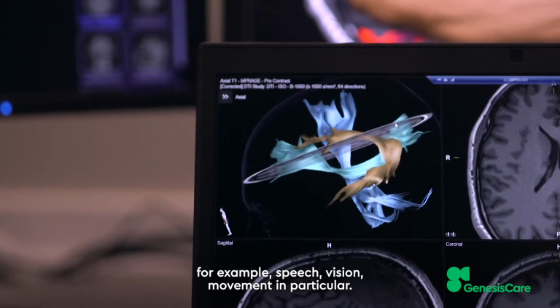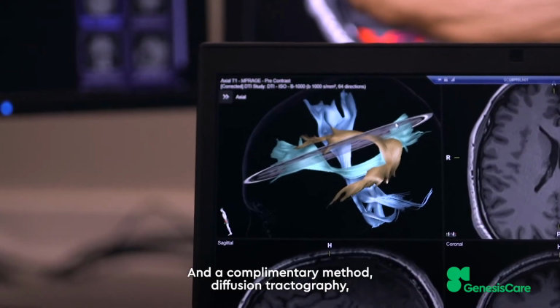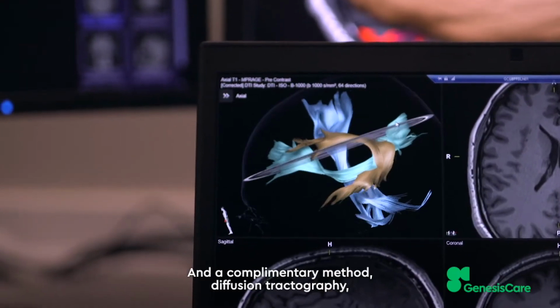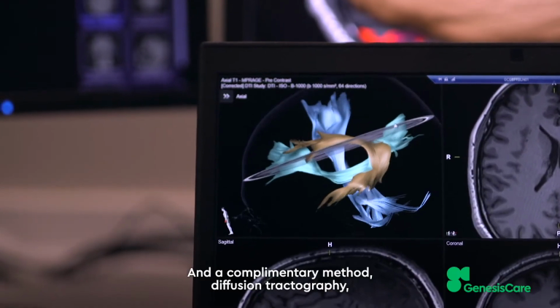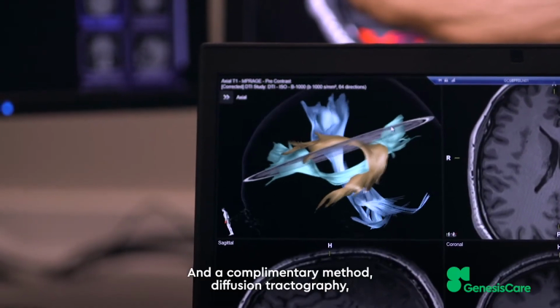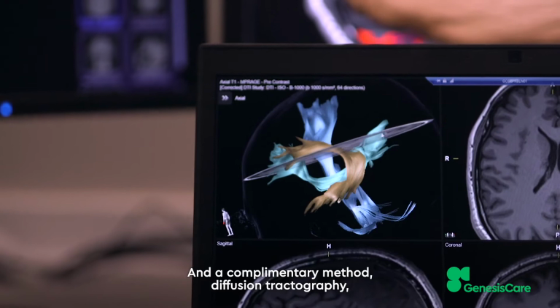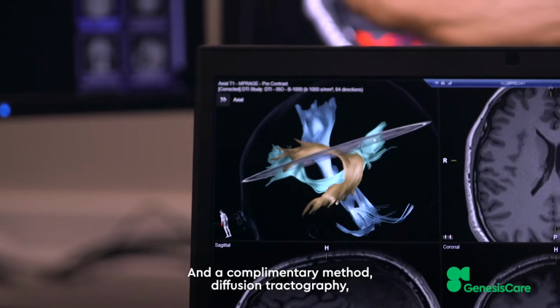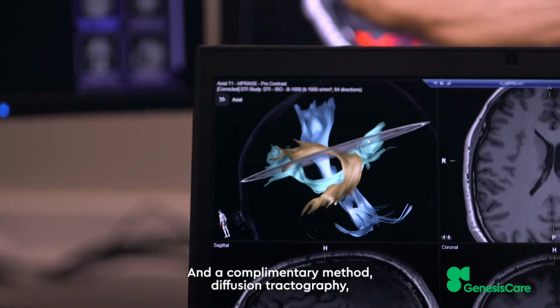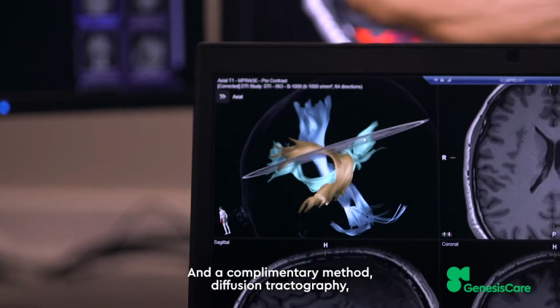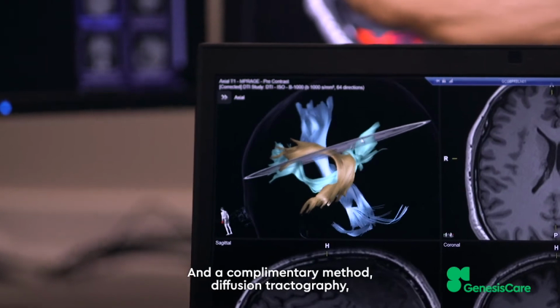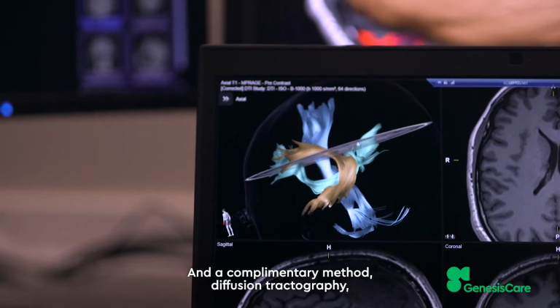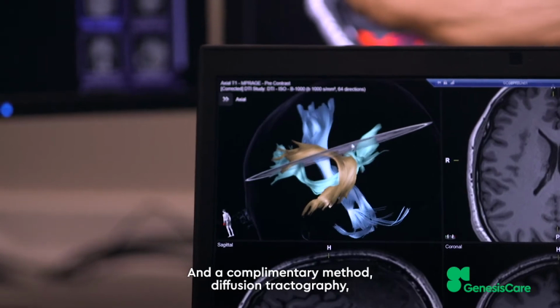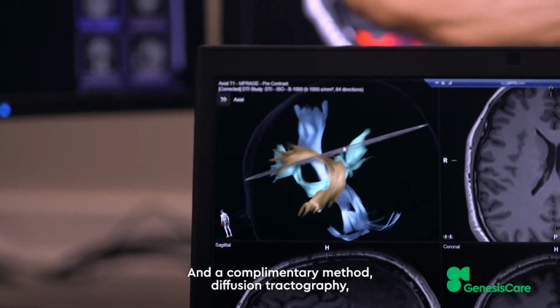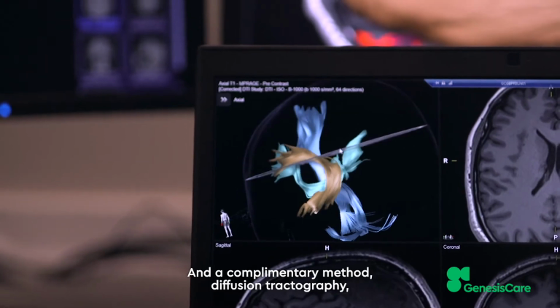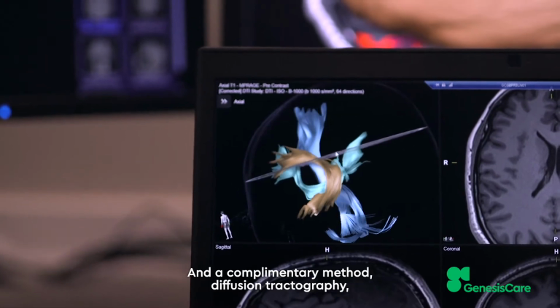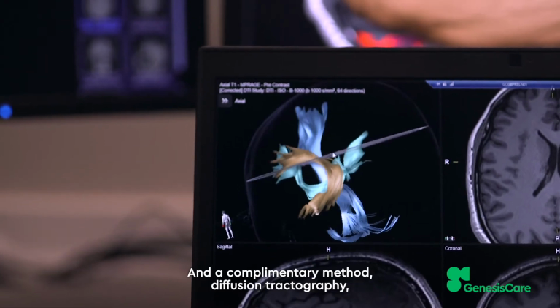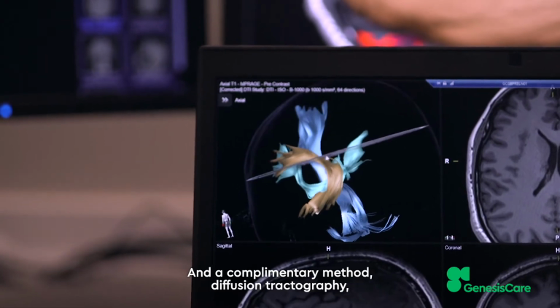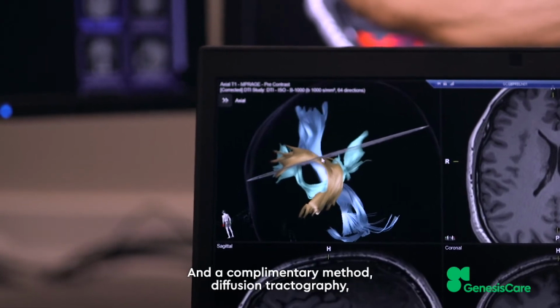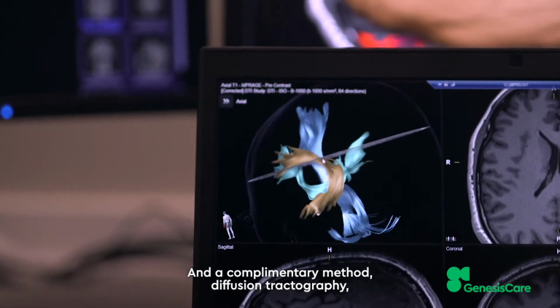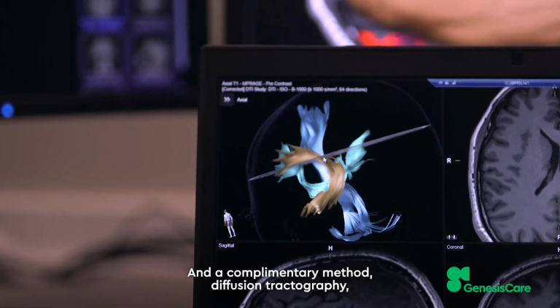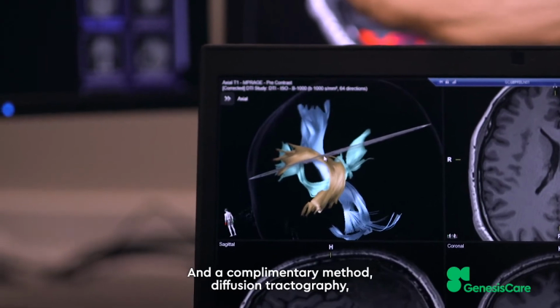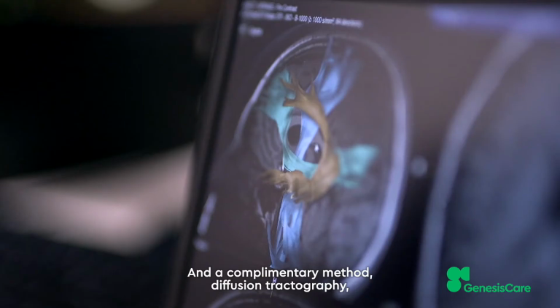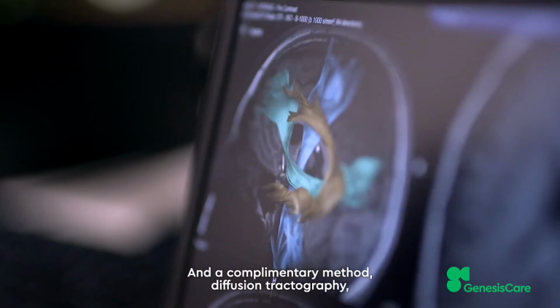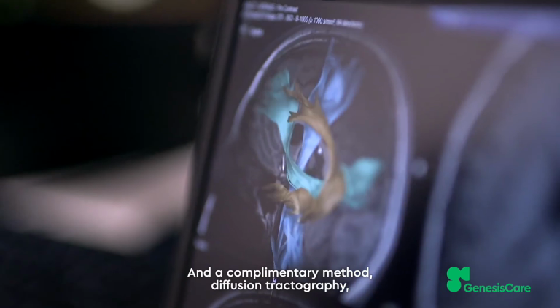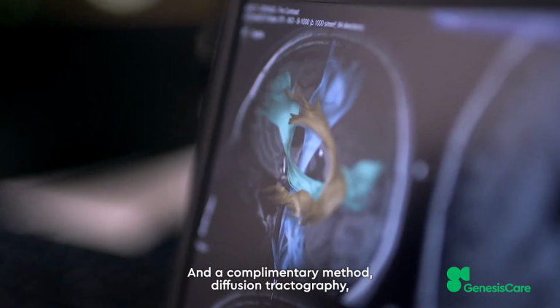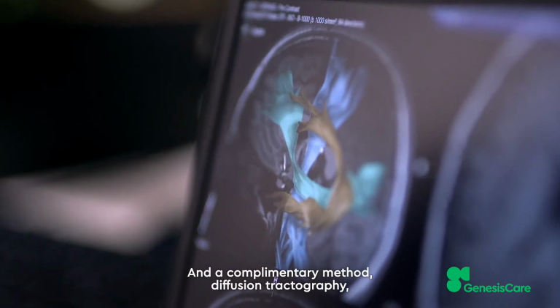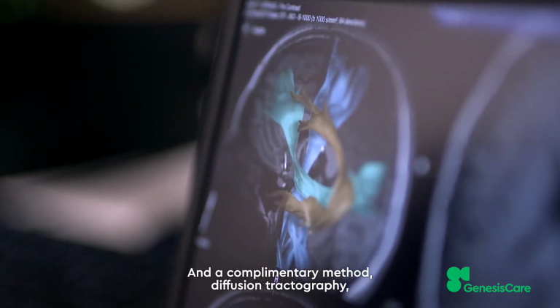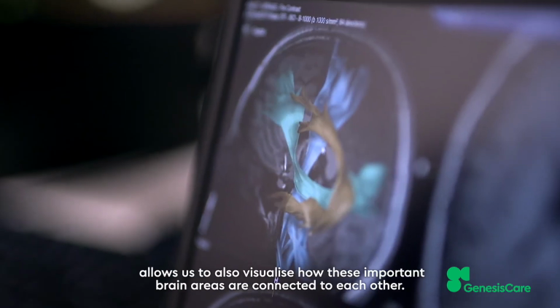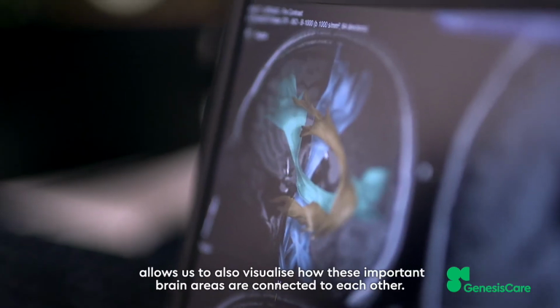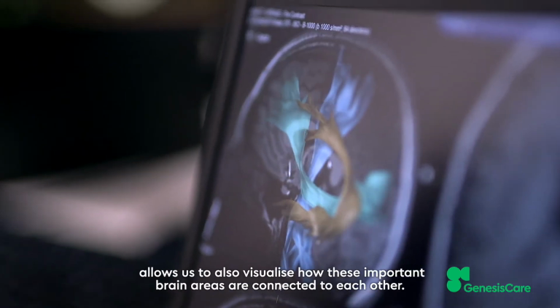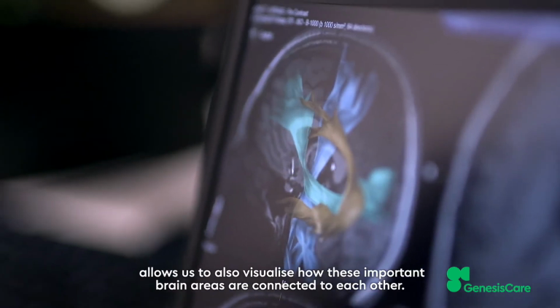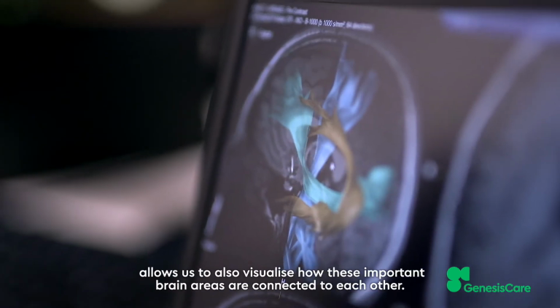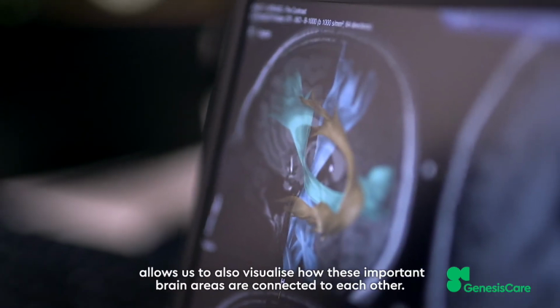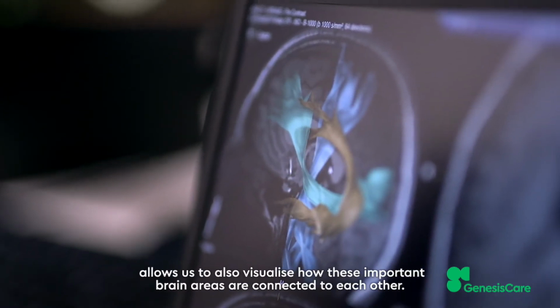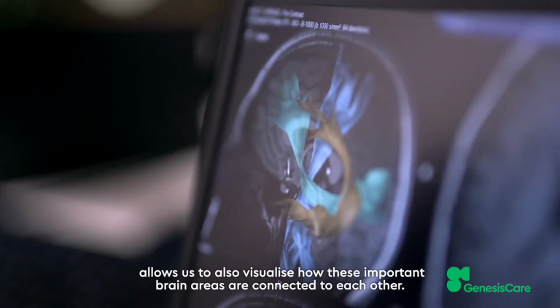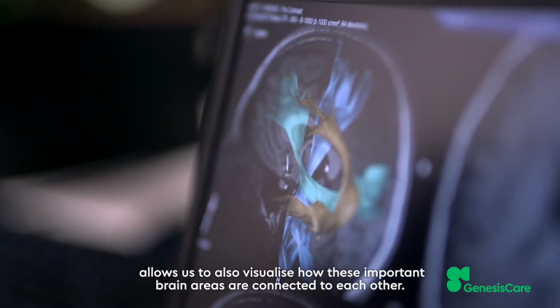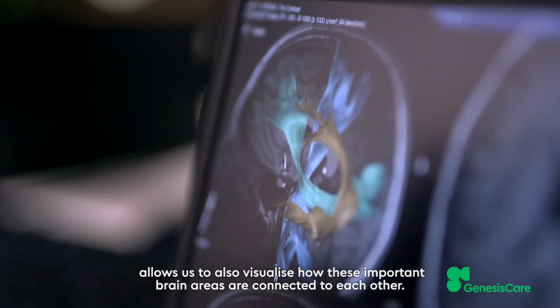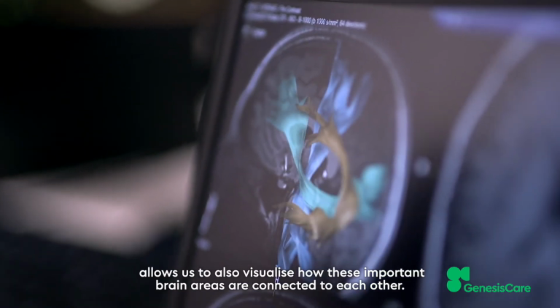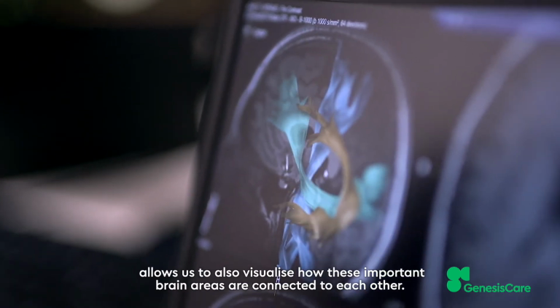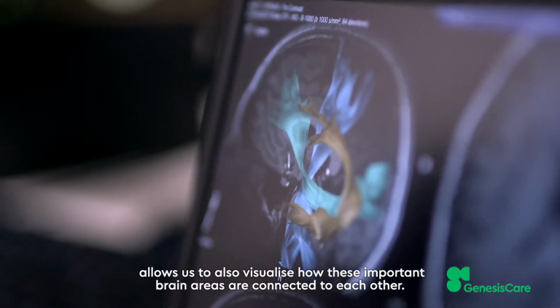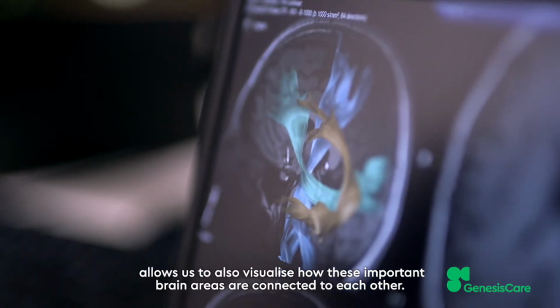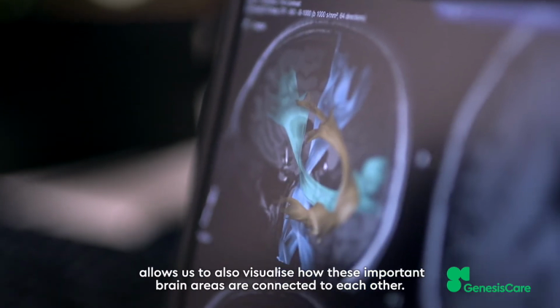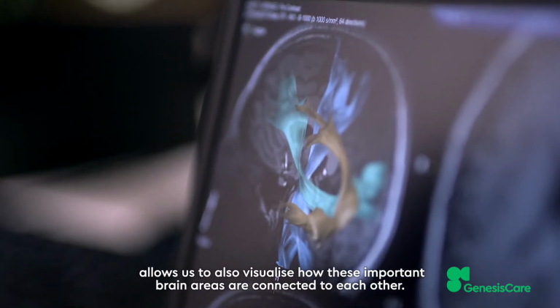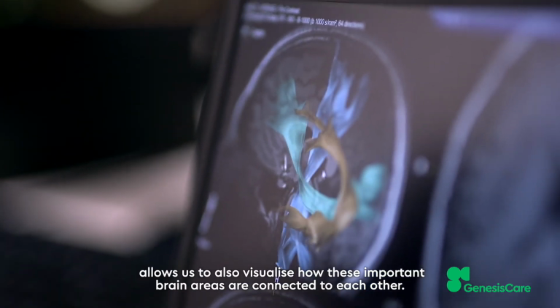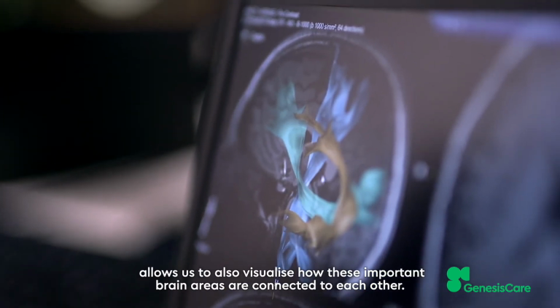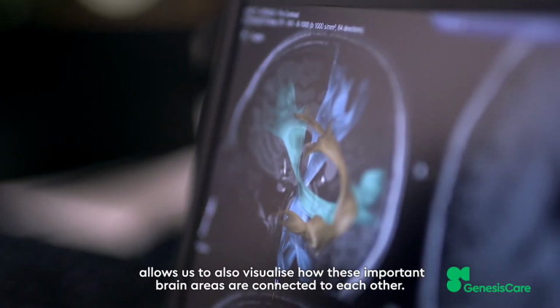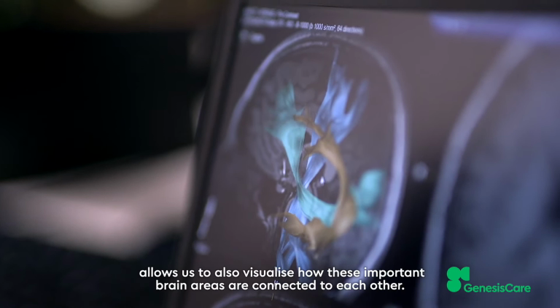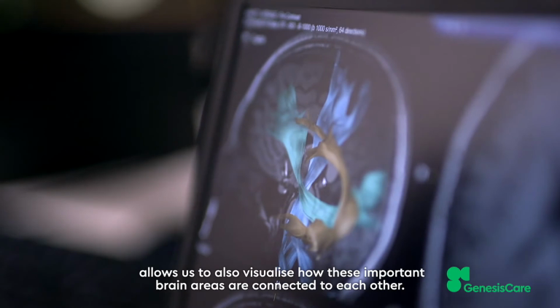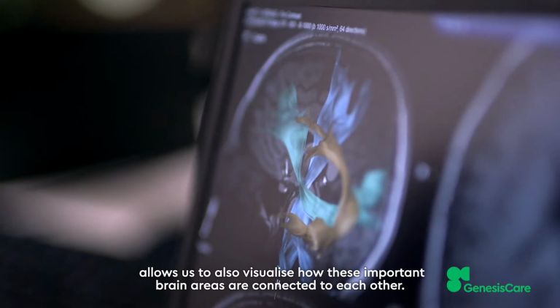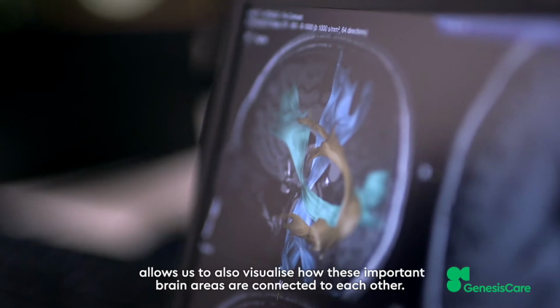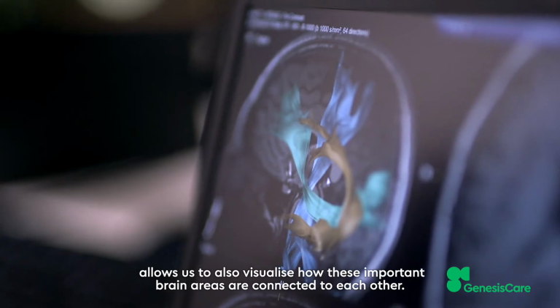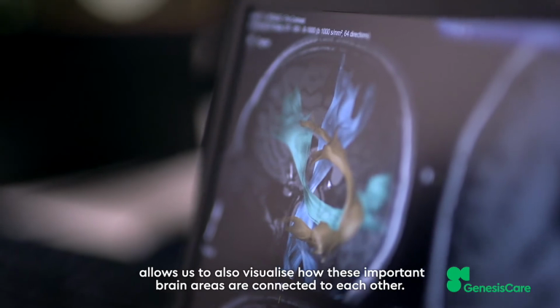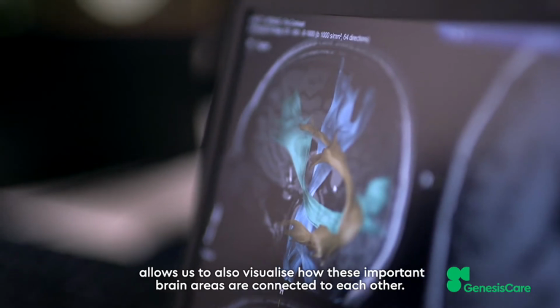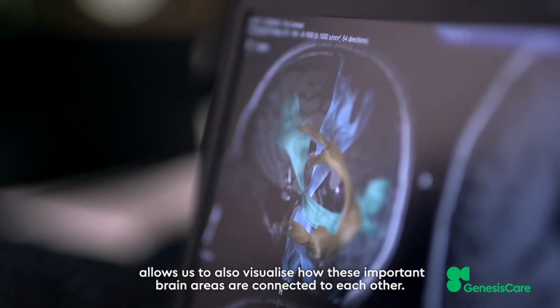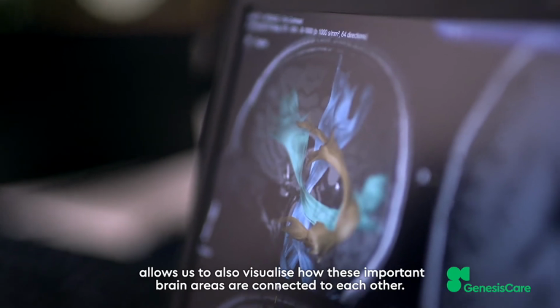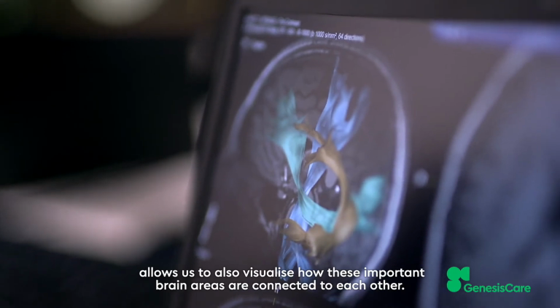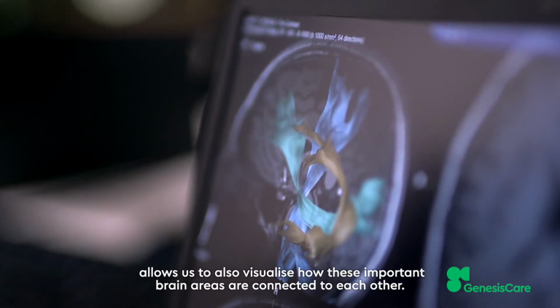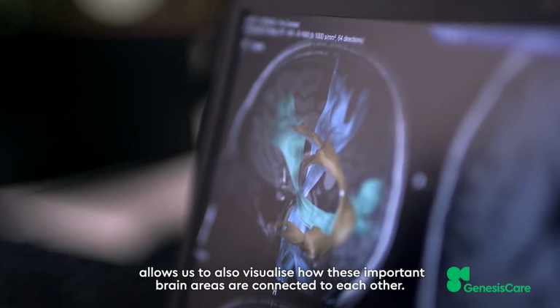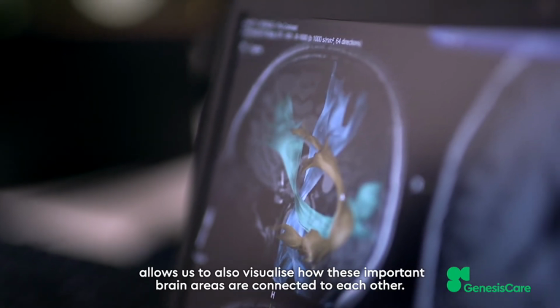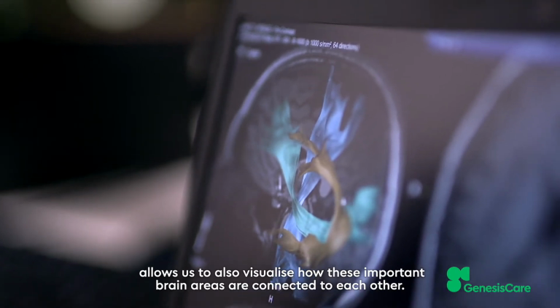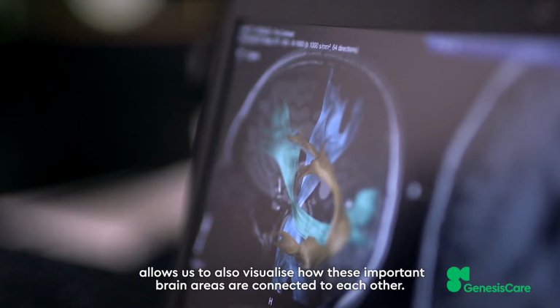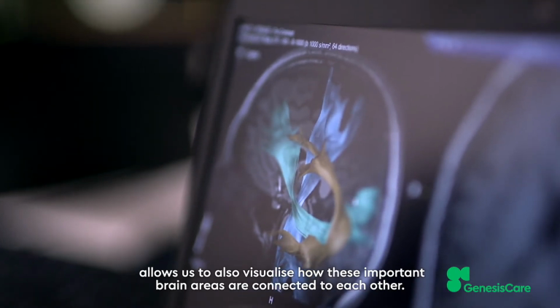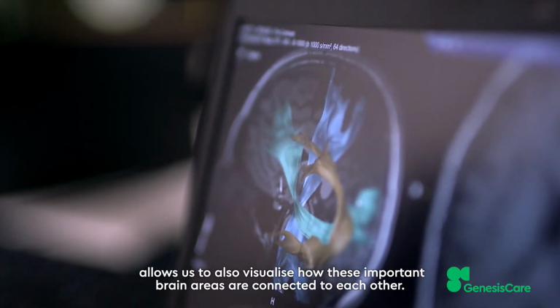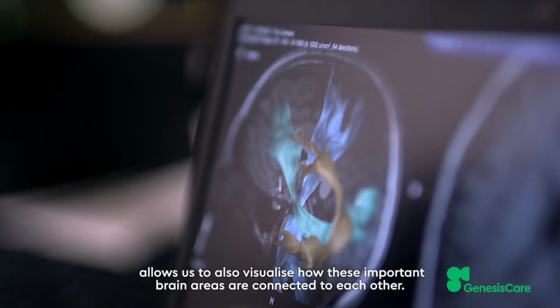And a complementary method, diffusion tractography, allows us to also visualise how these important brain areas are connected to each other.